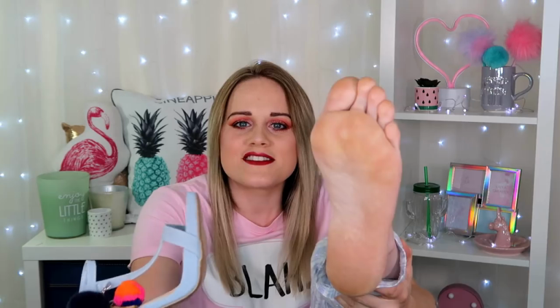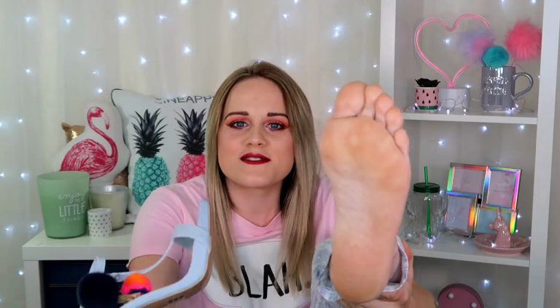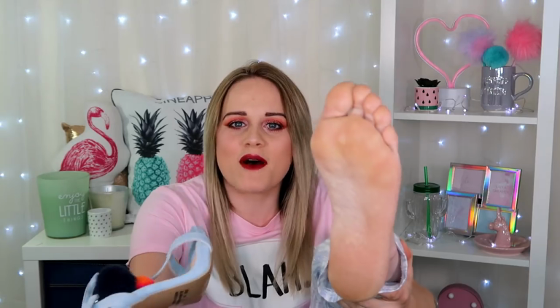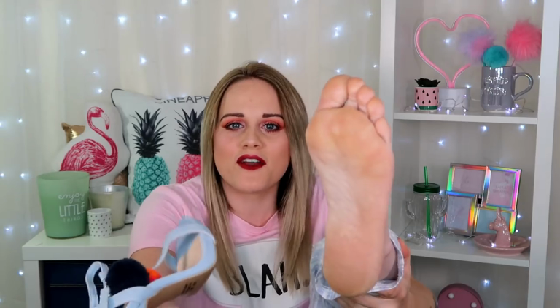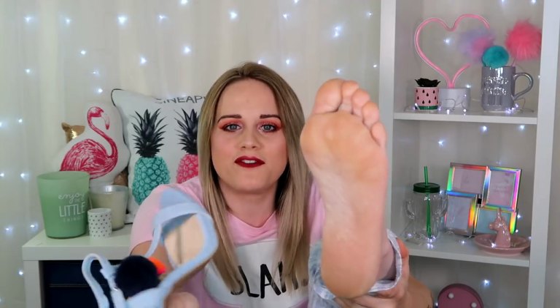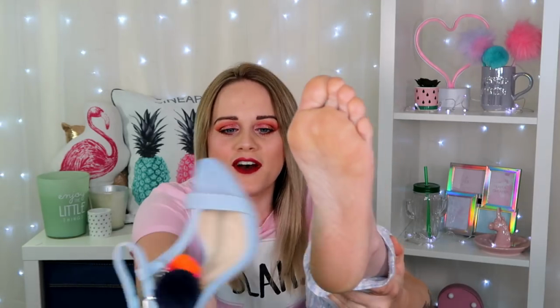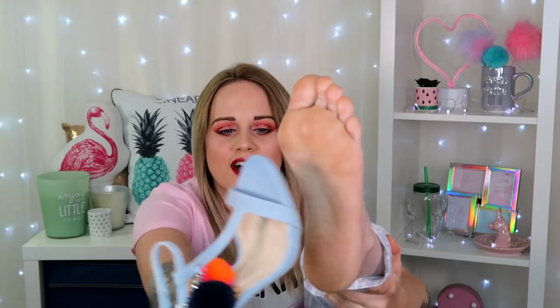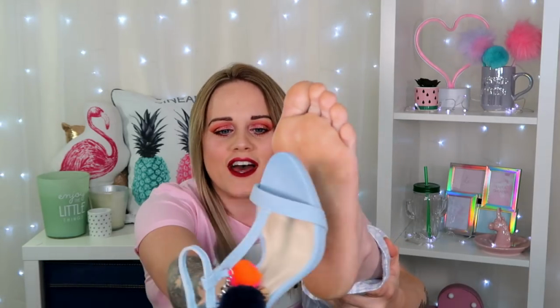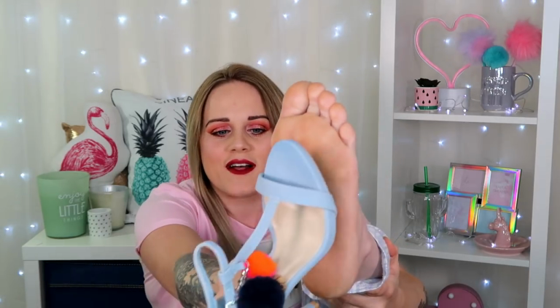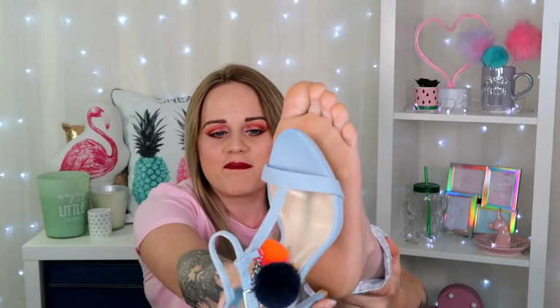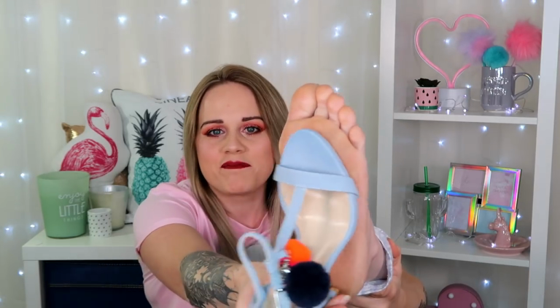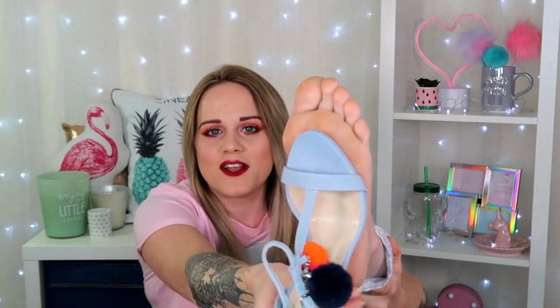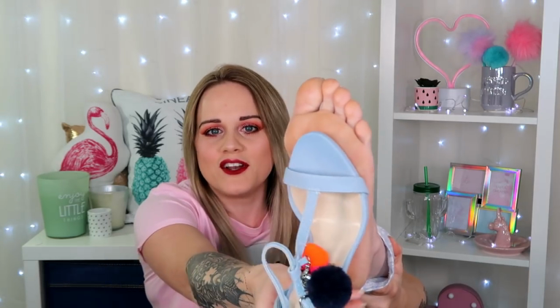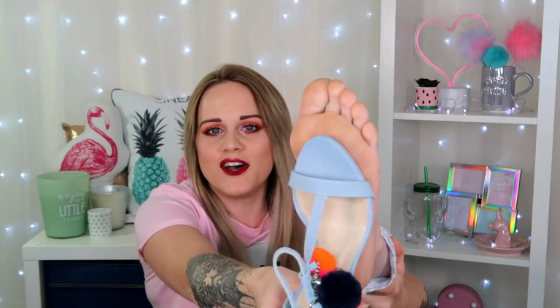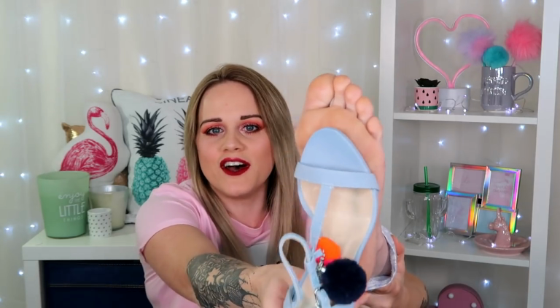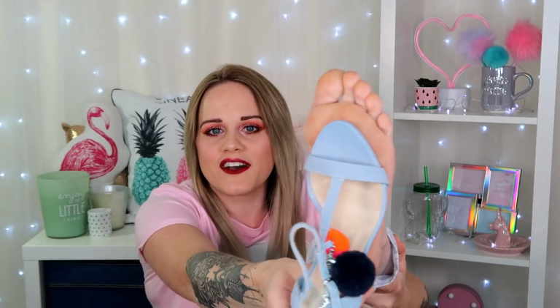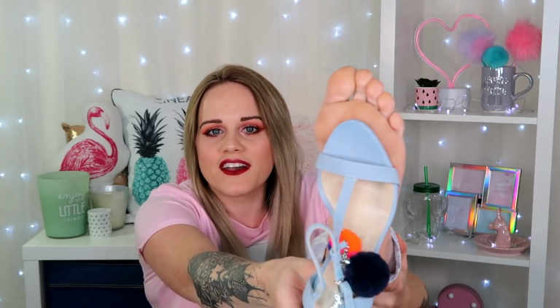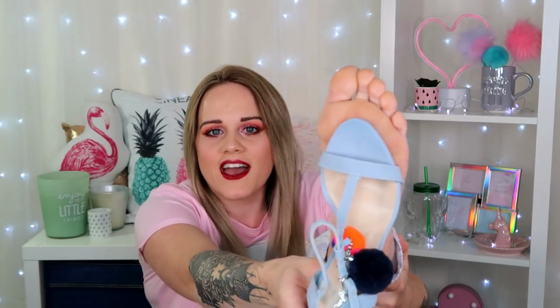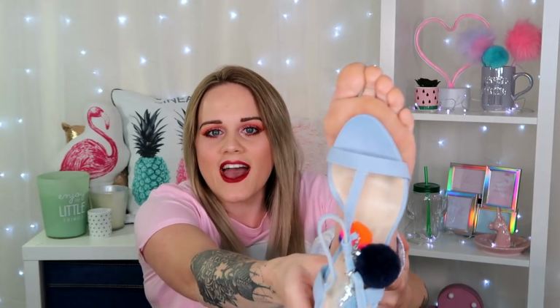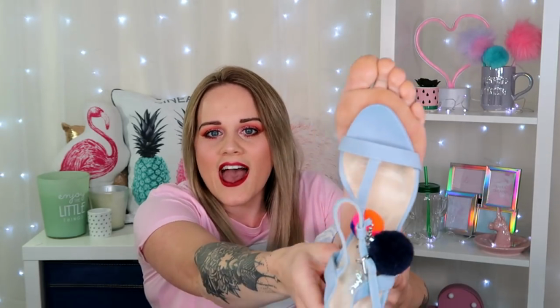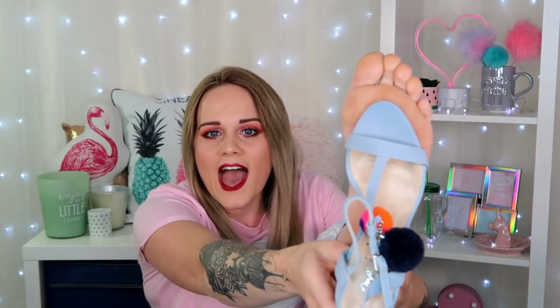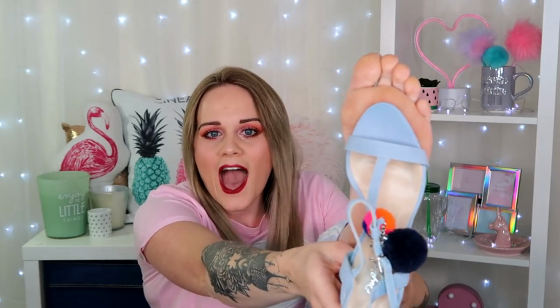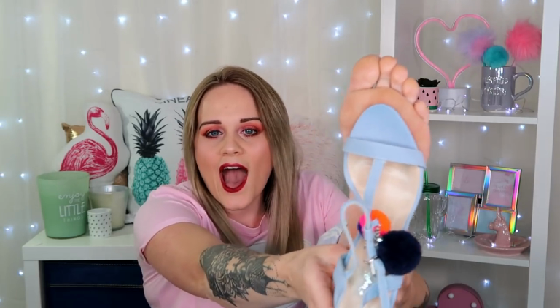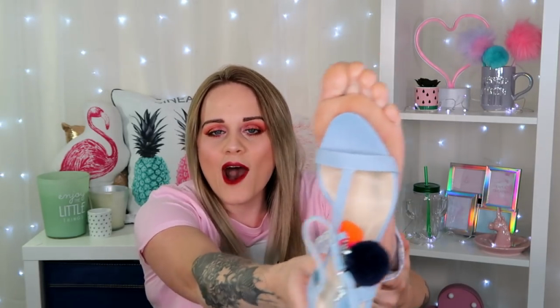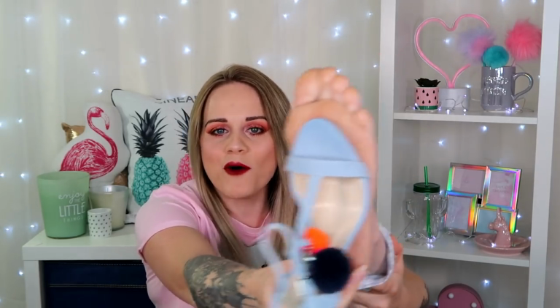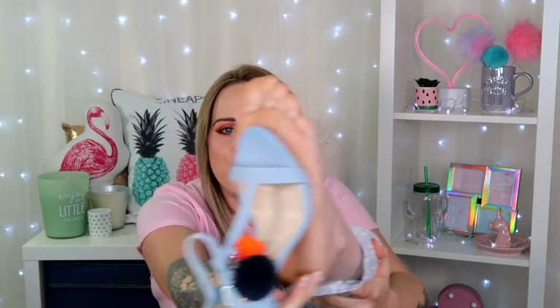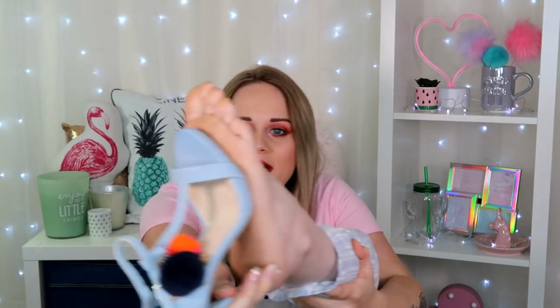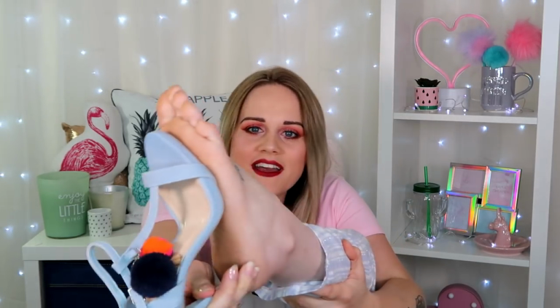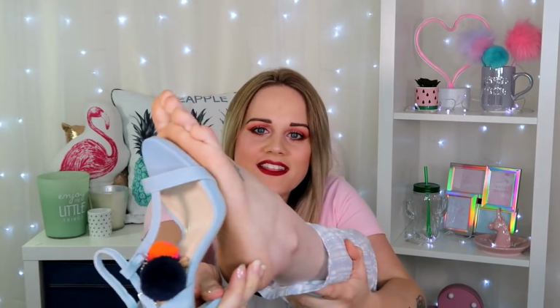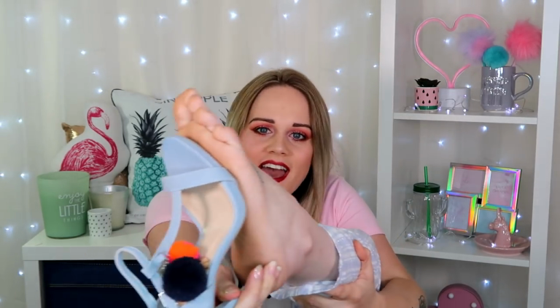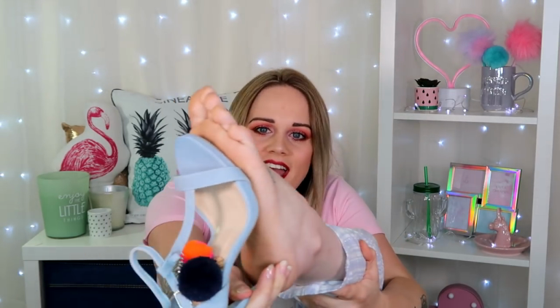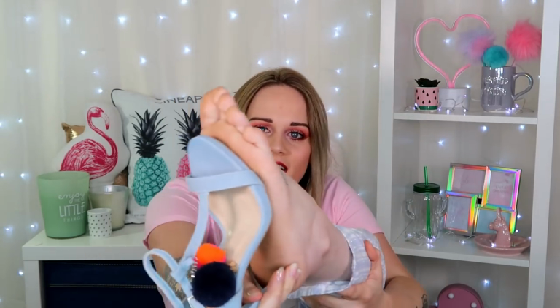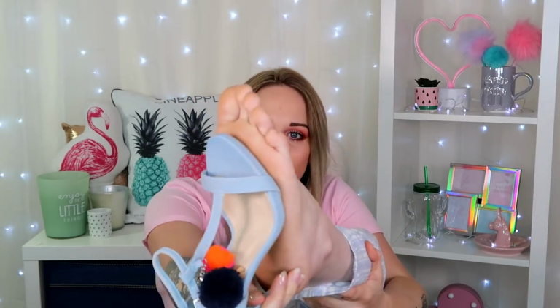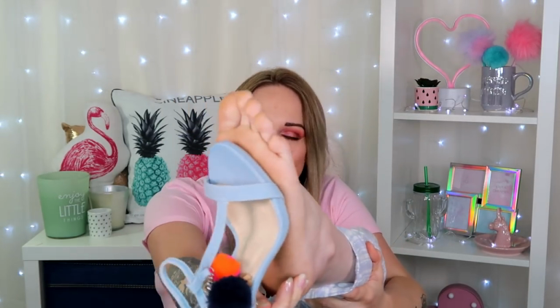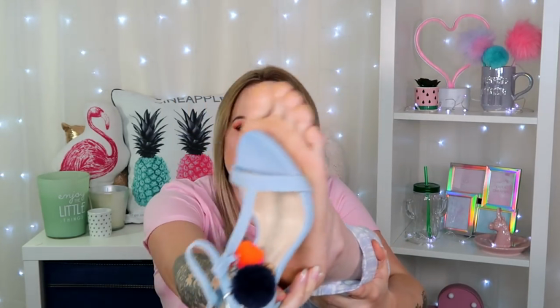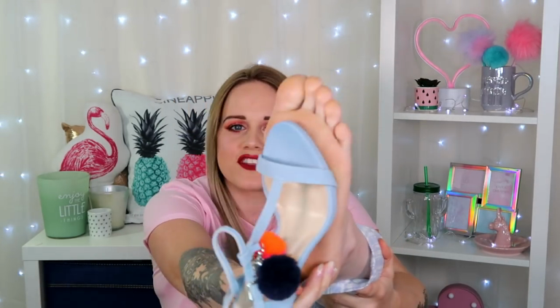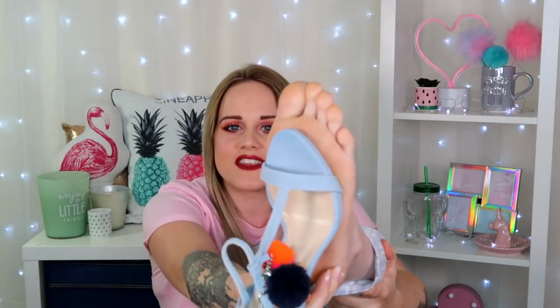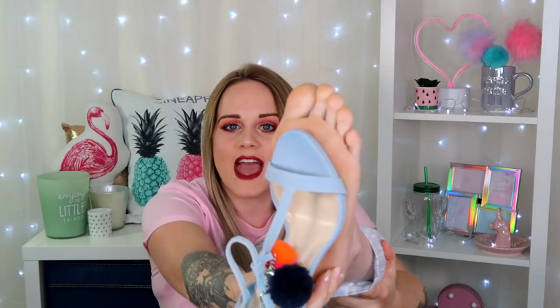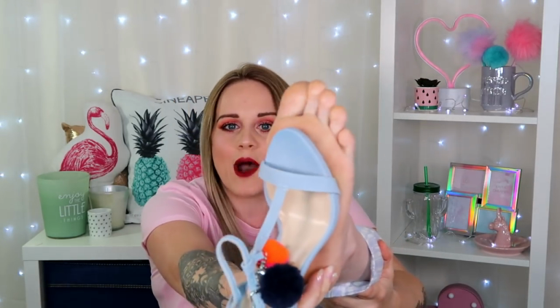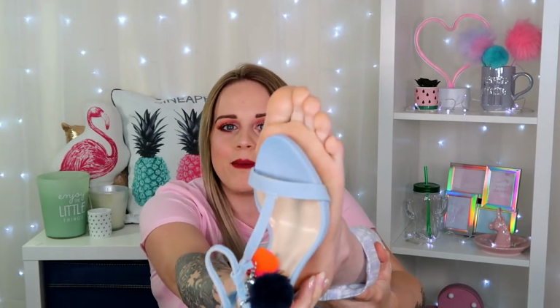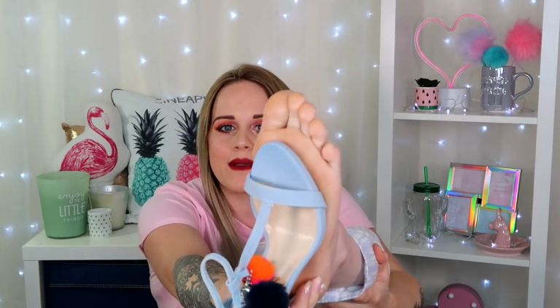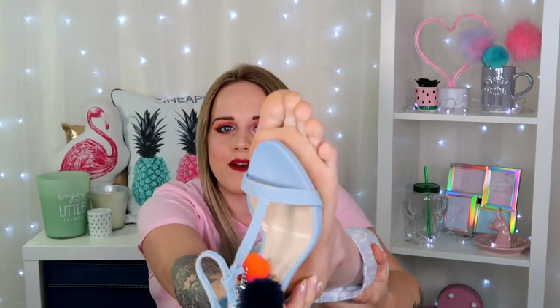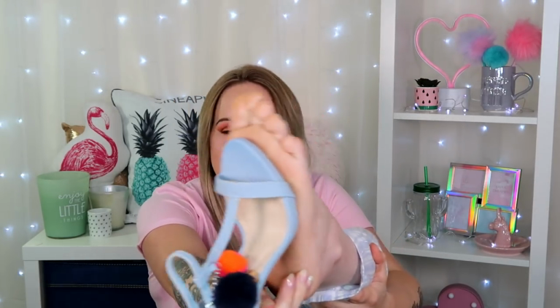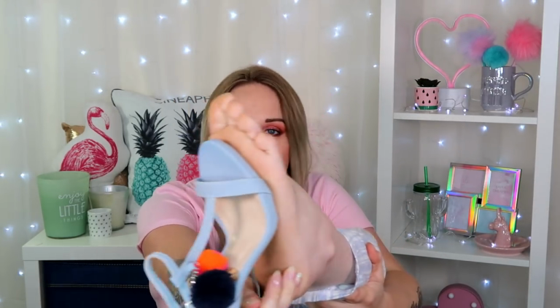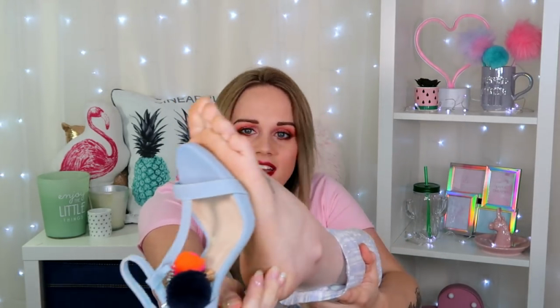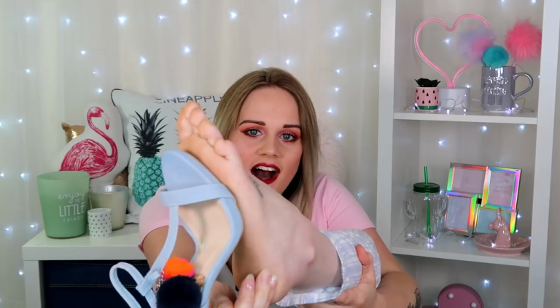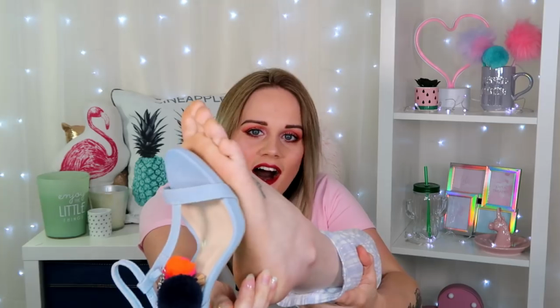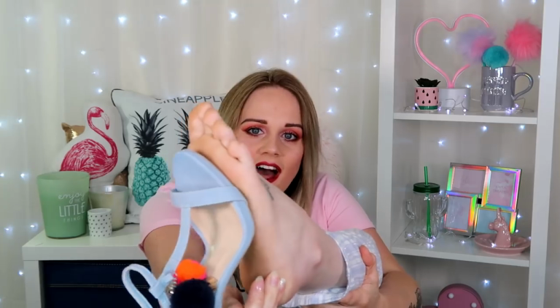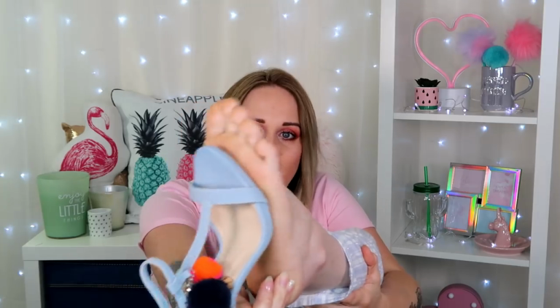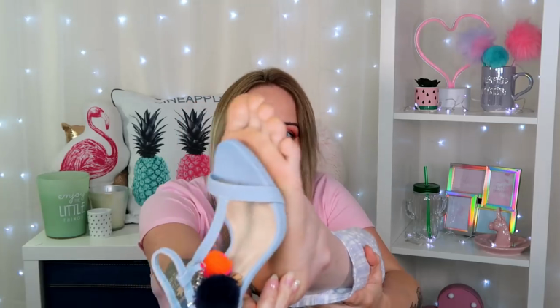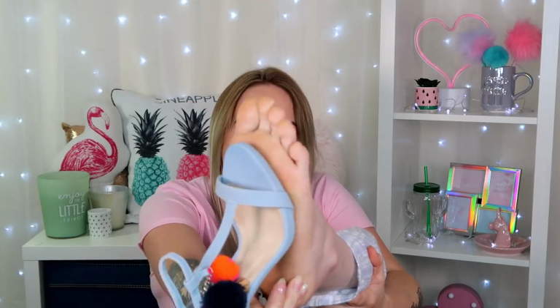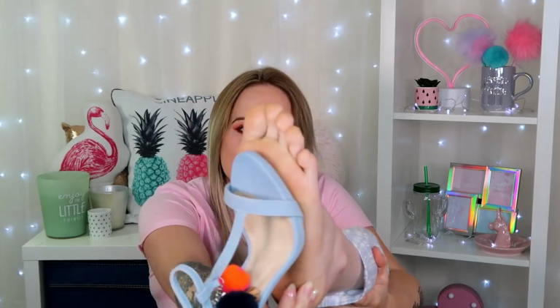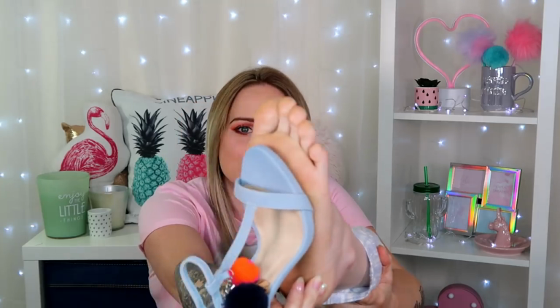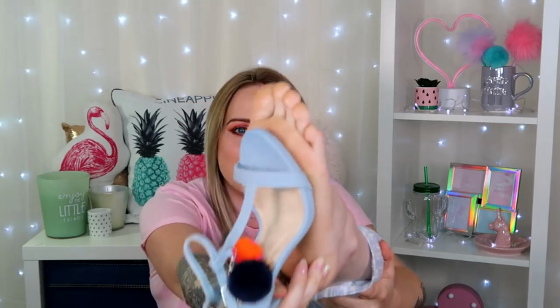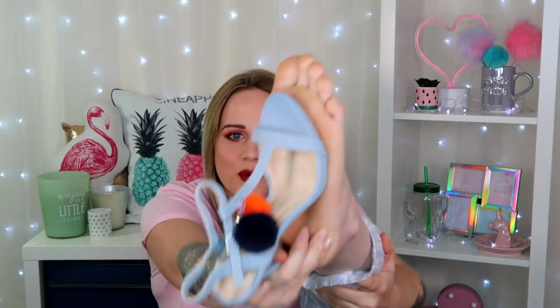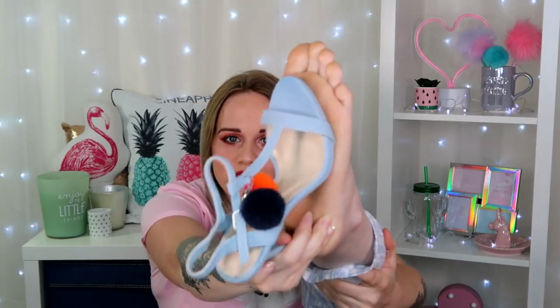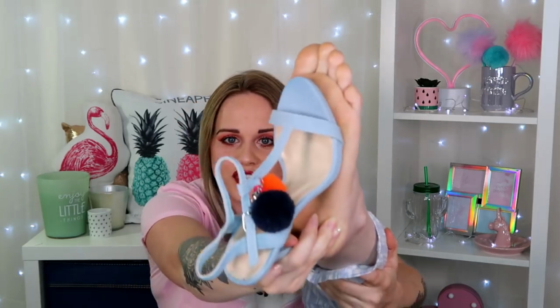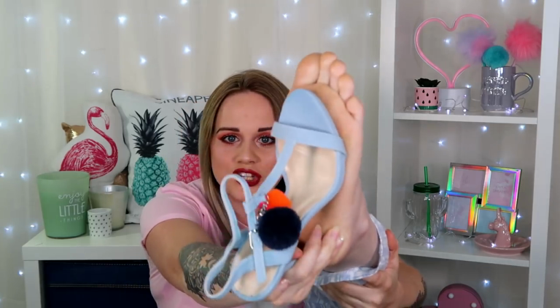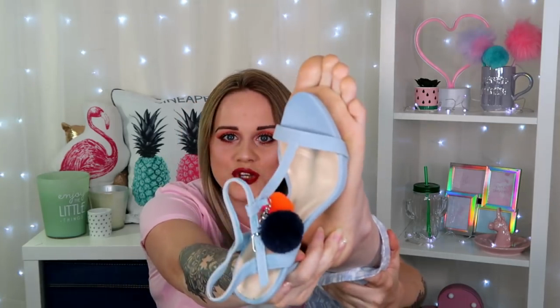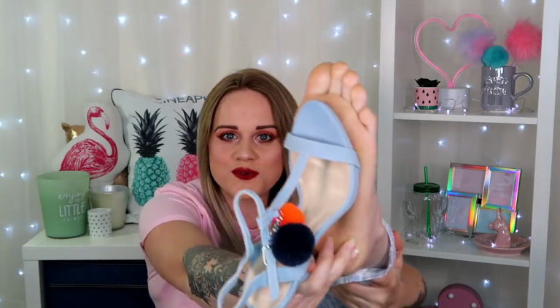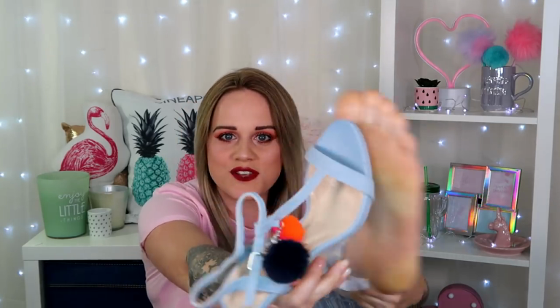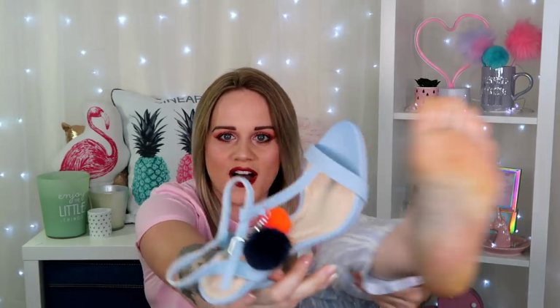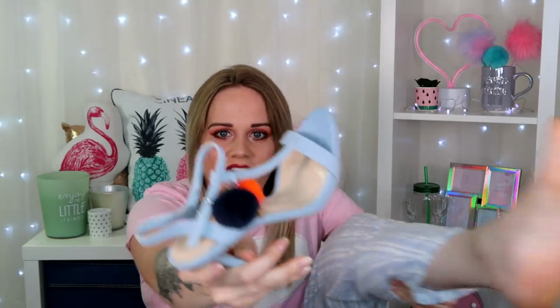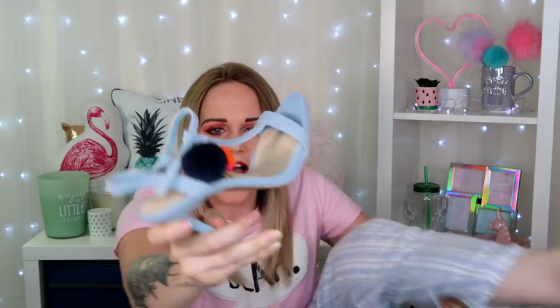This is my foot — look how big they are, or should I say how big my feet are and how small the shoes are.